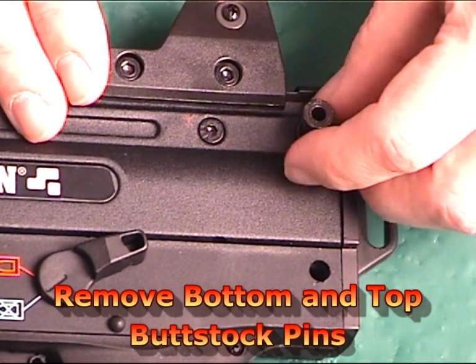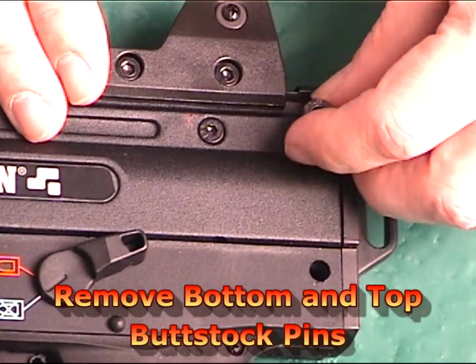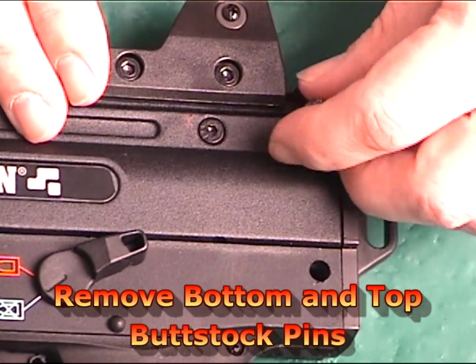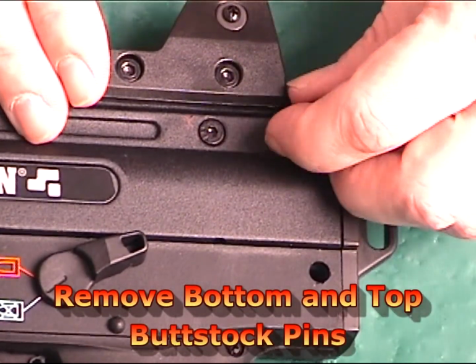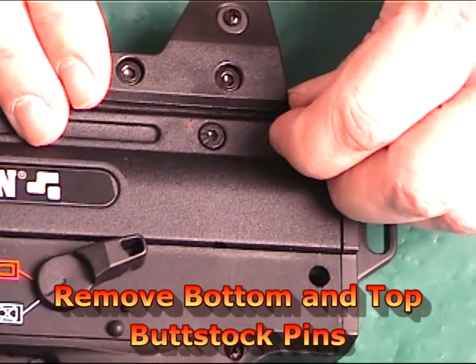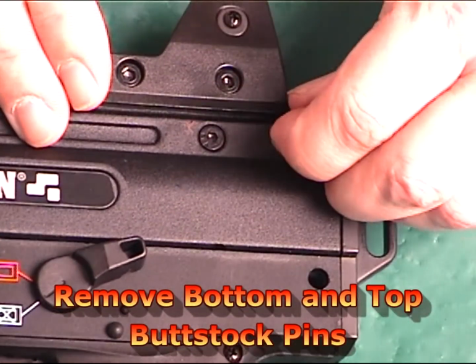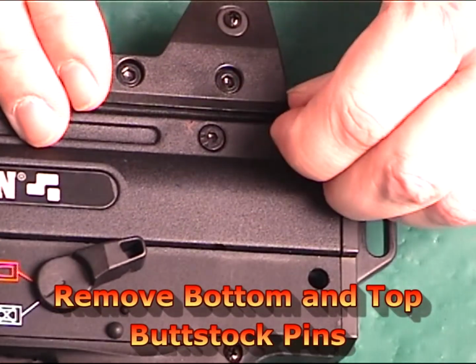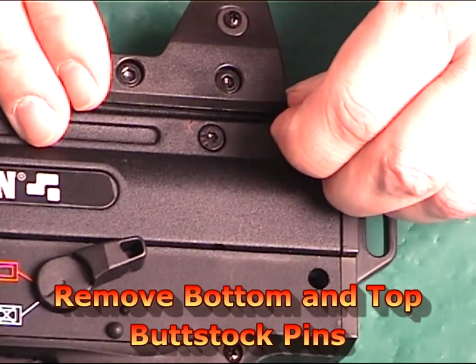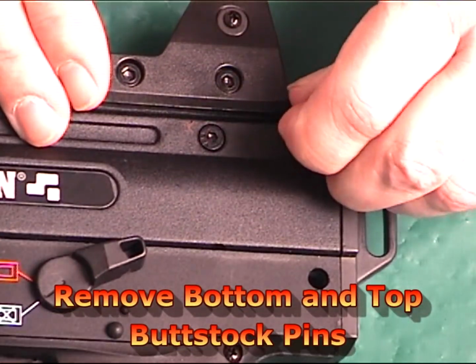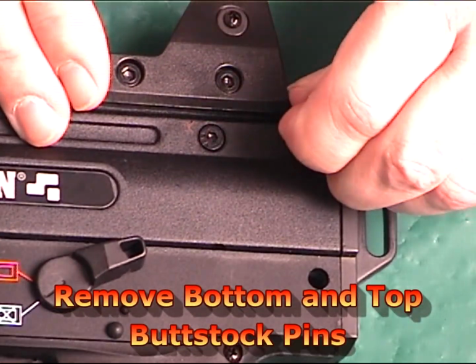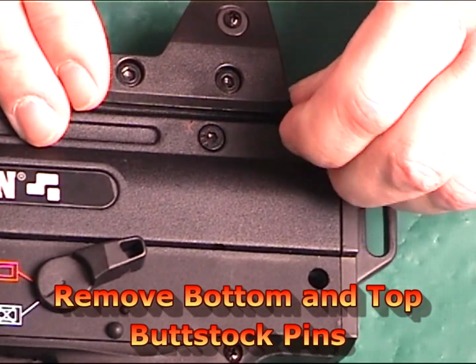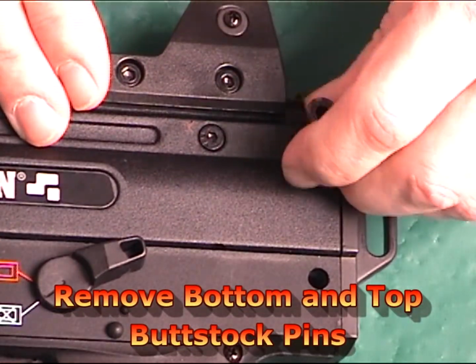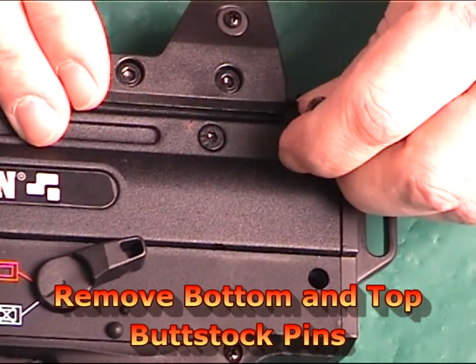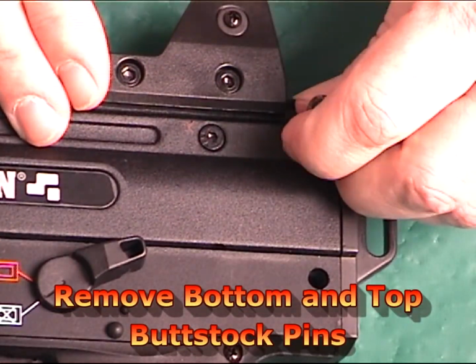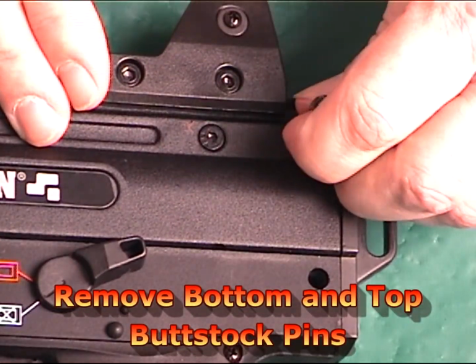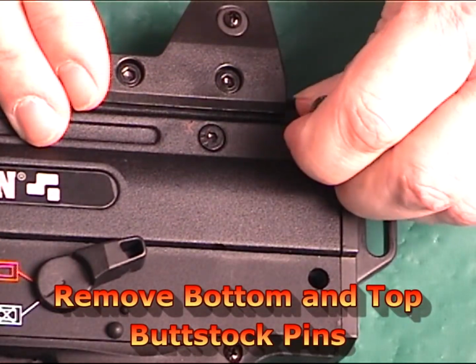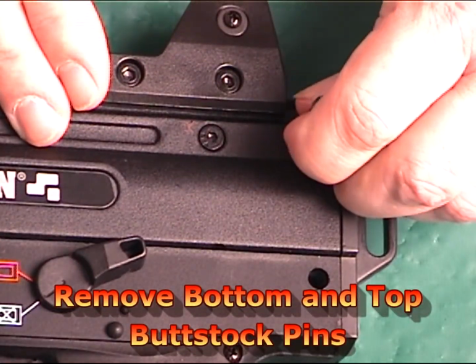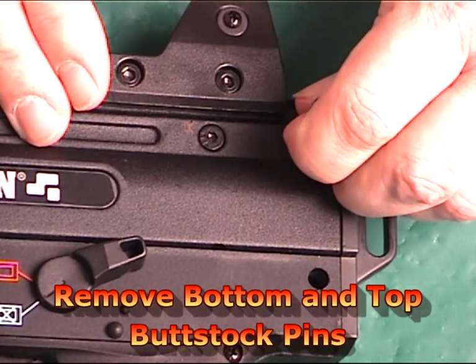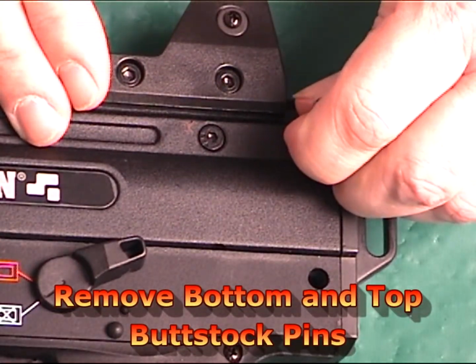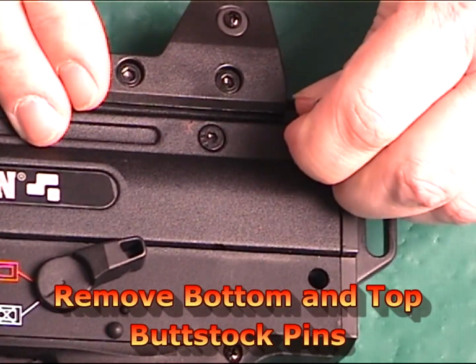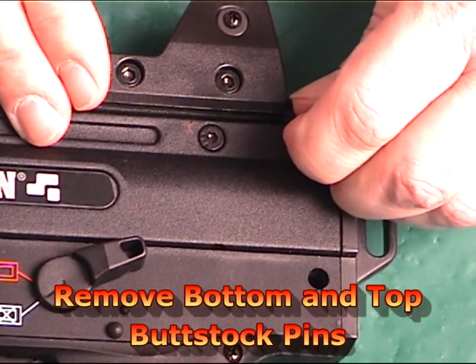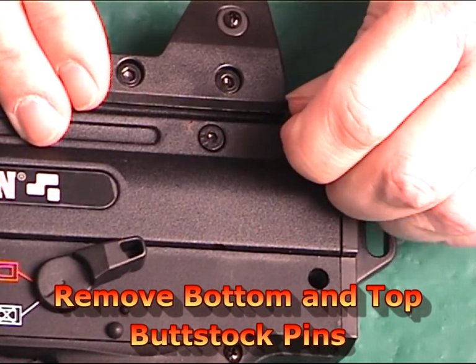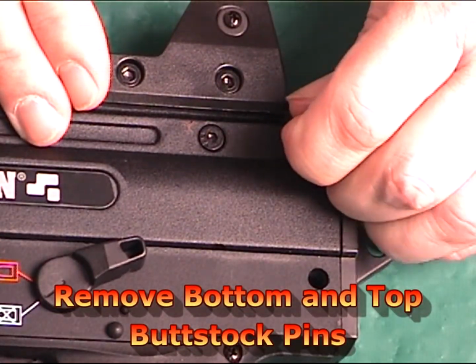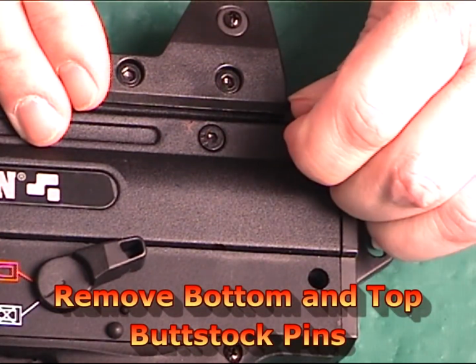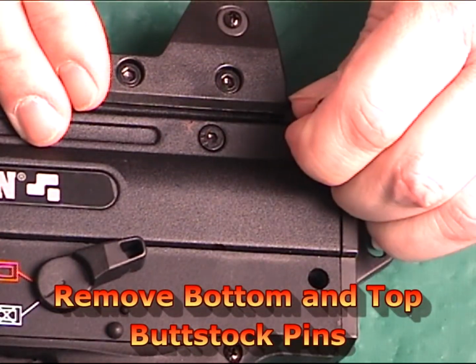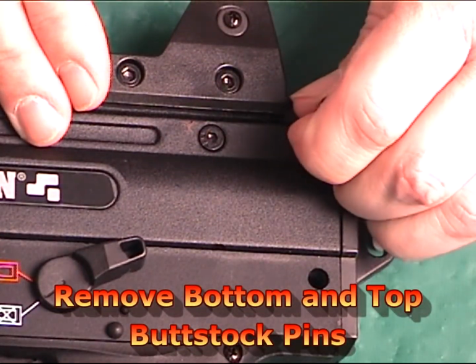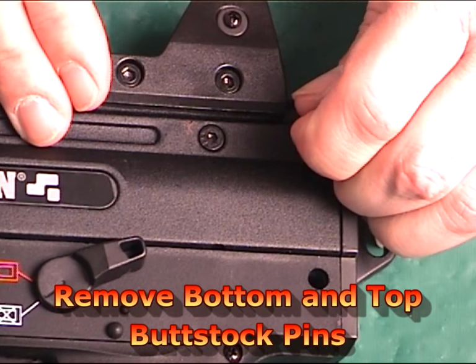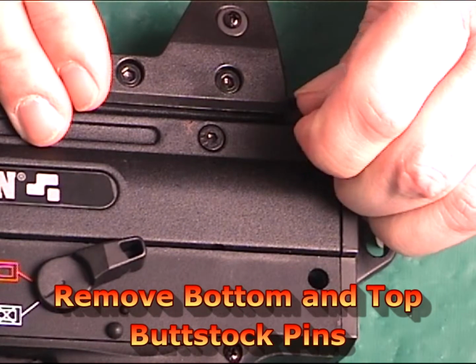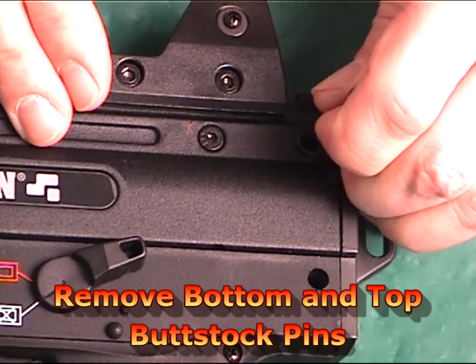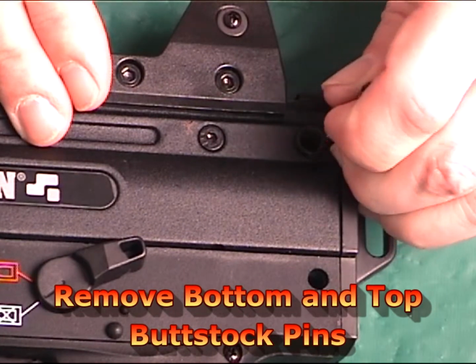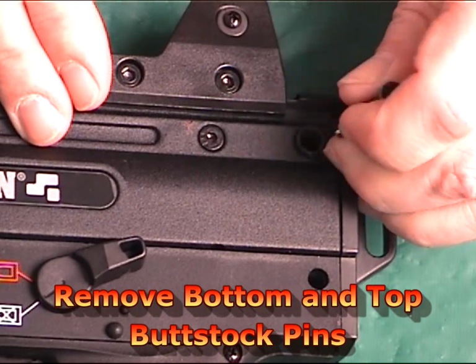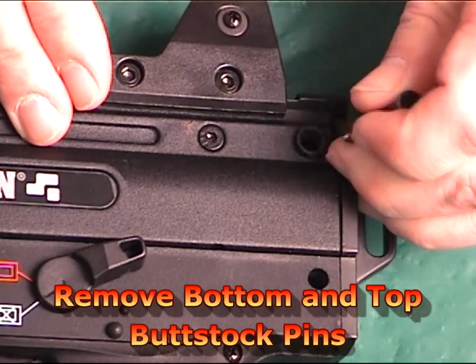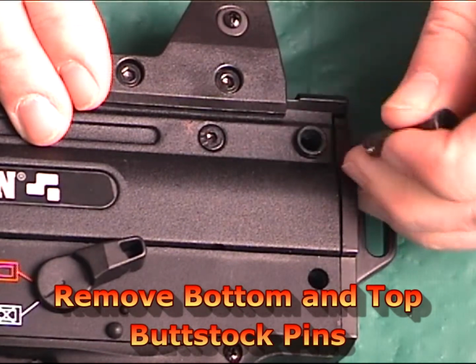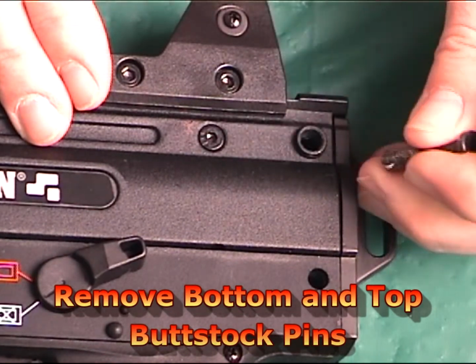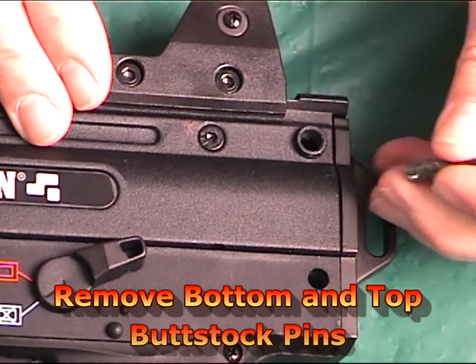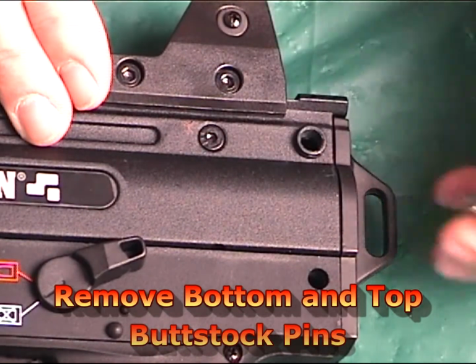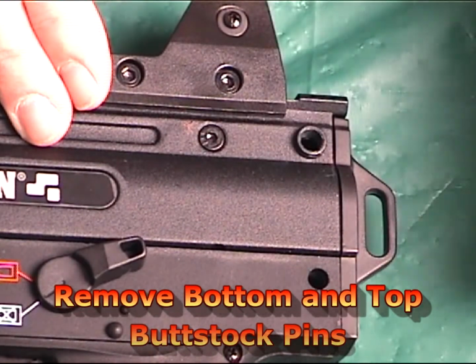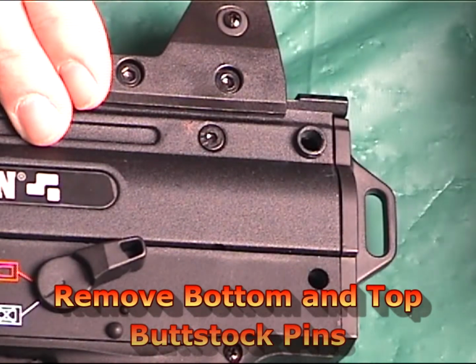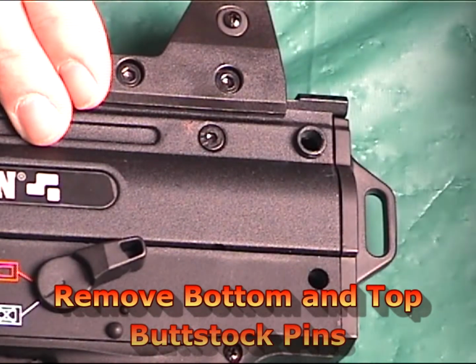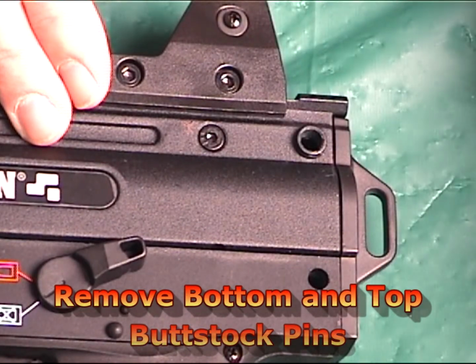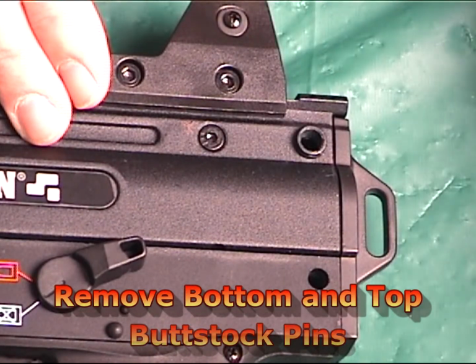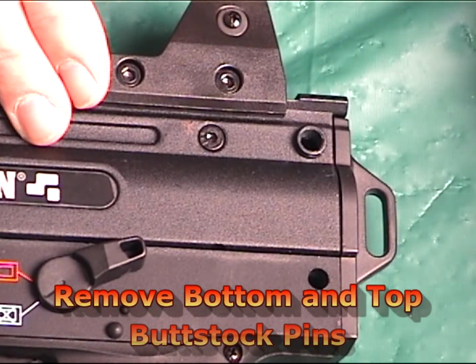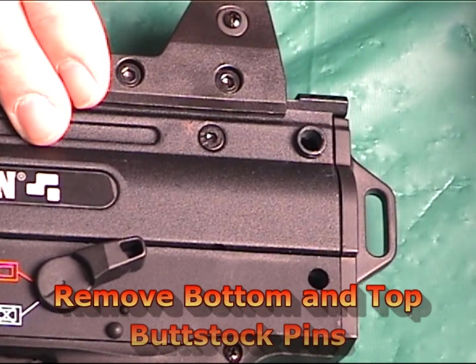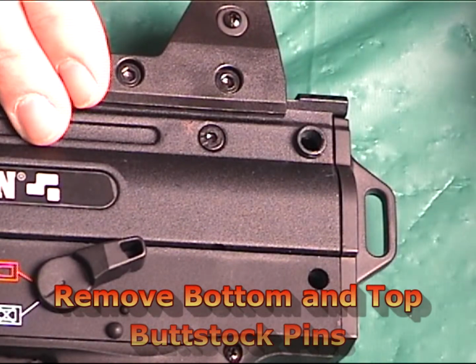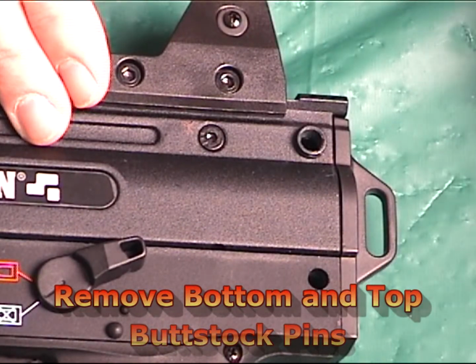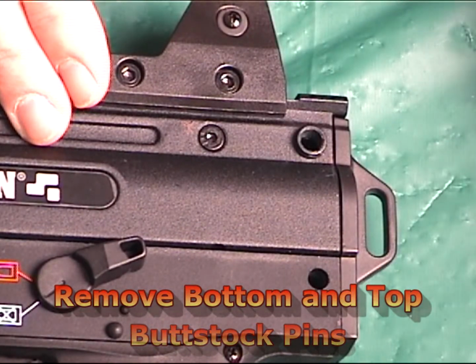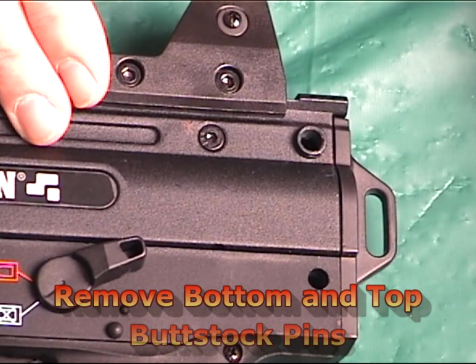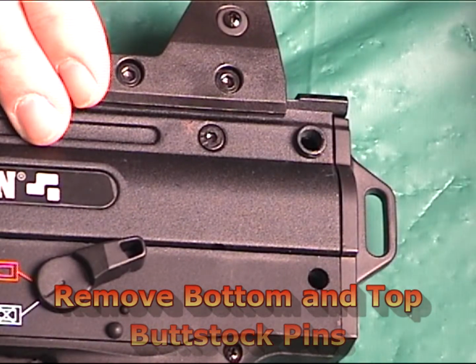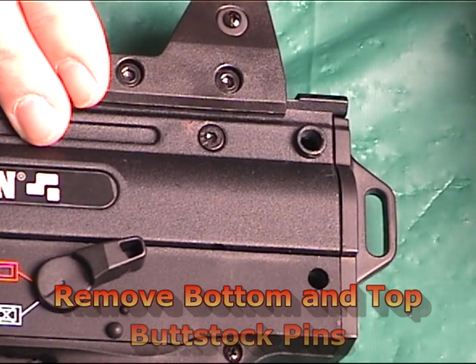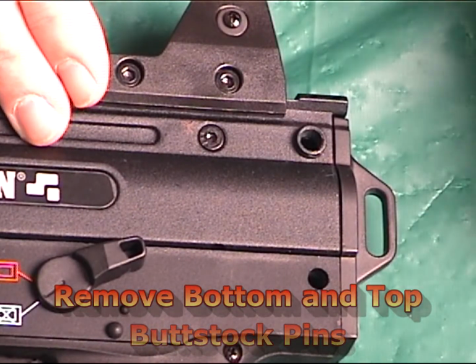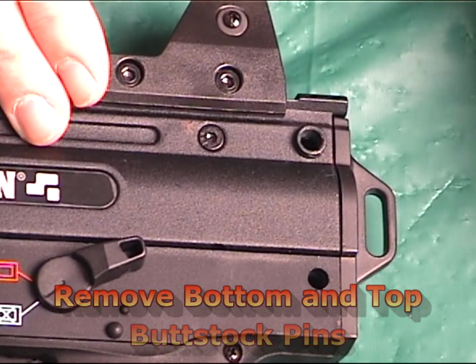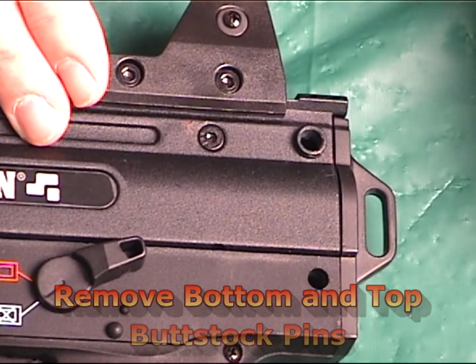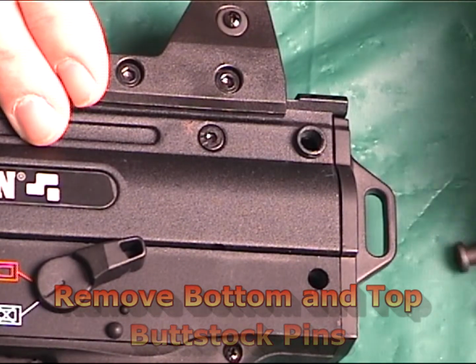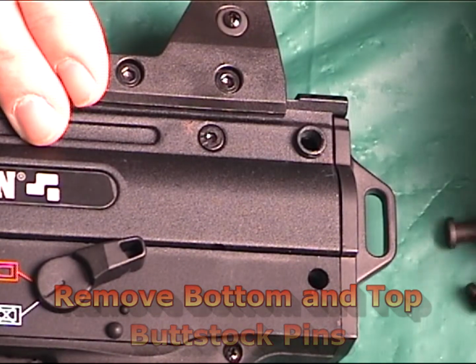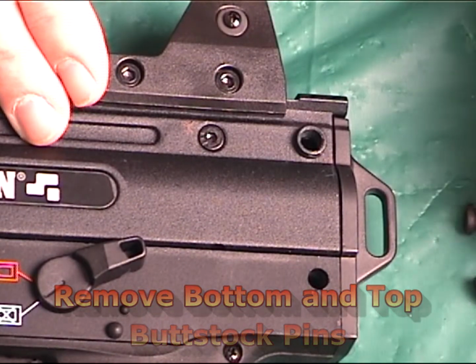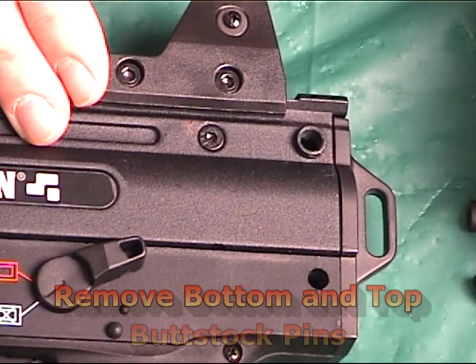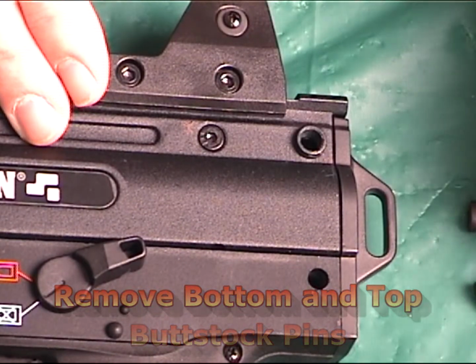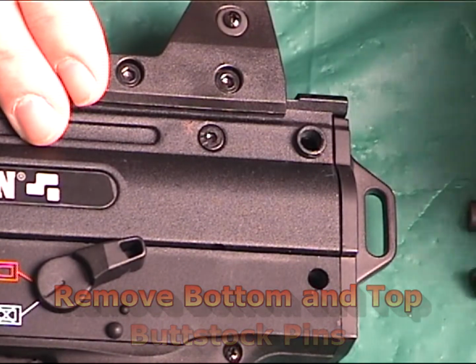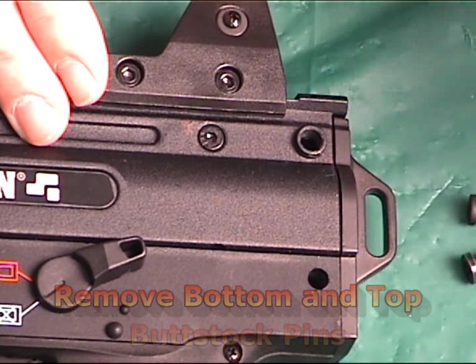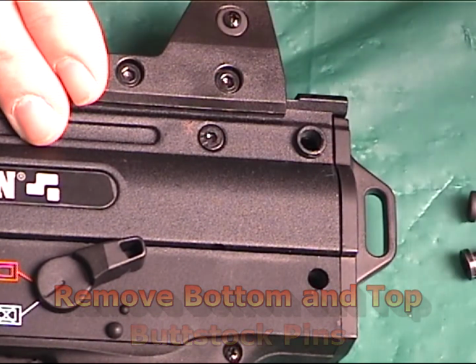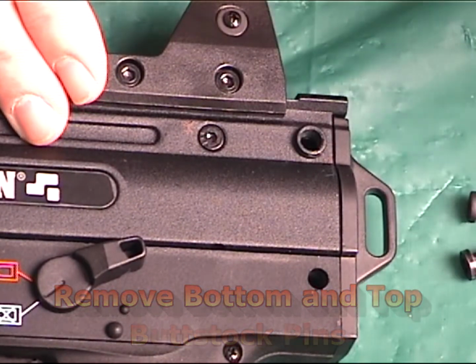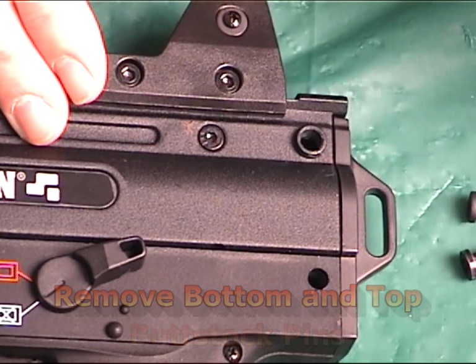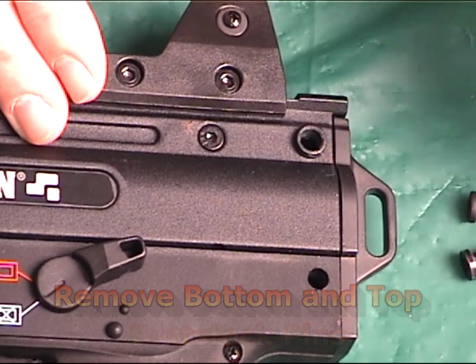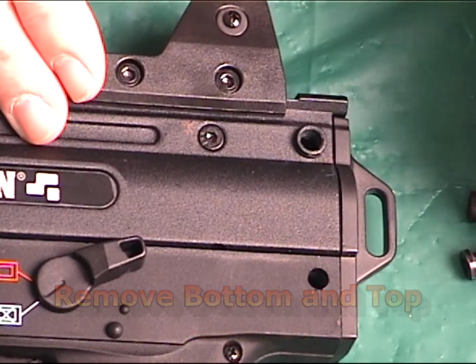You start the installation by removing both the bottom and top buttstock pins from the X7.